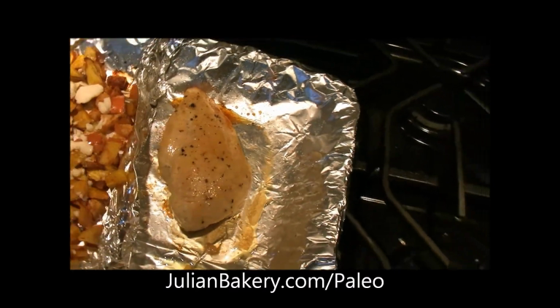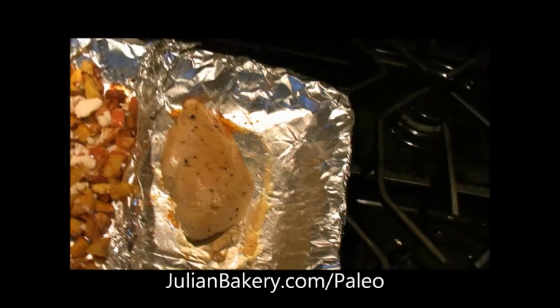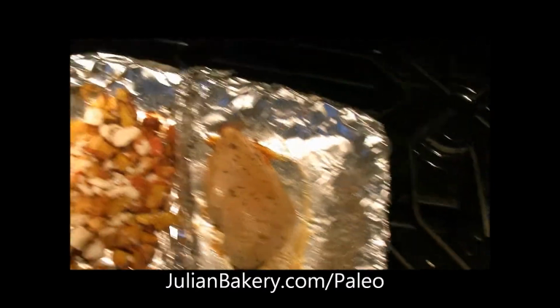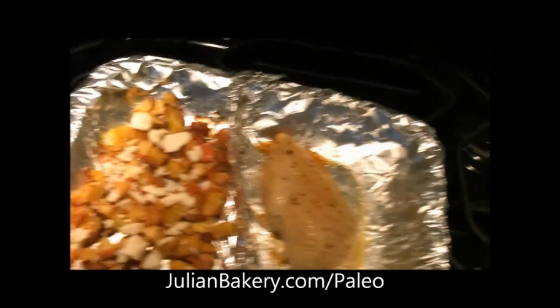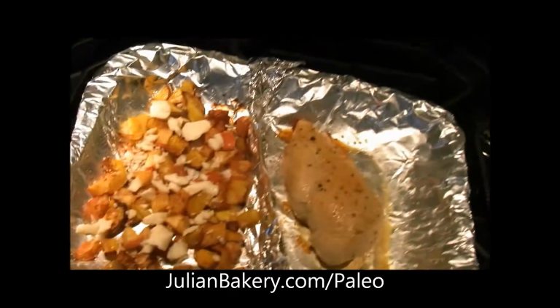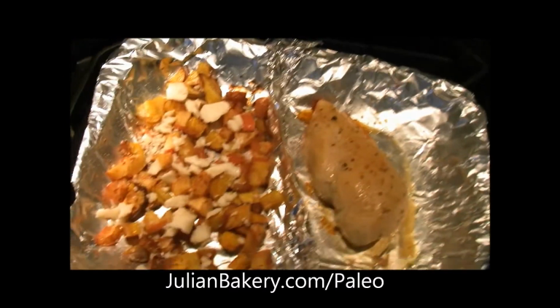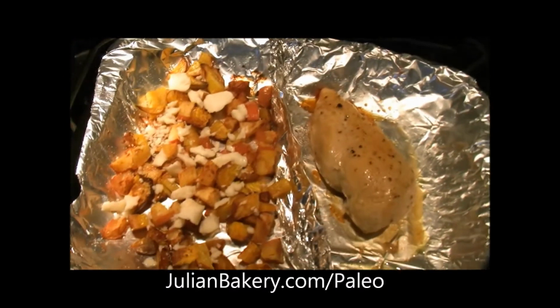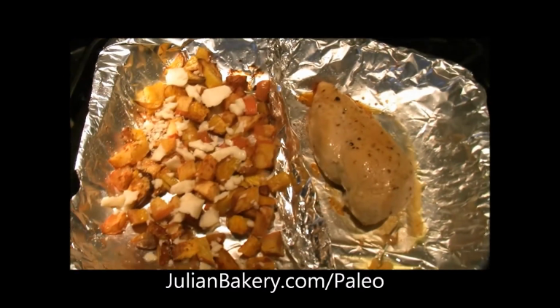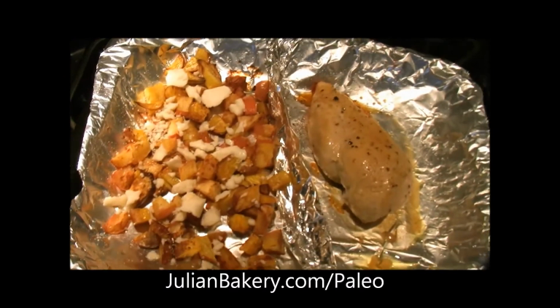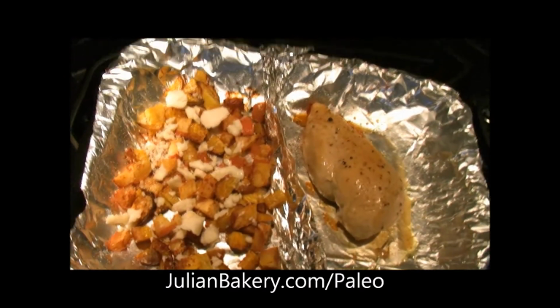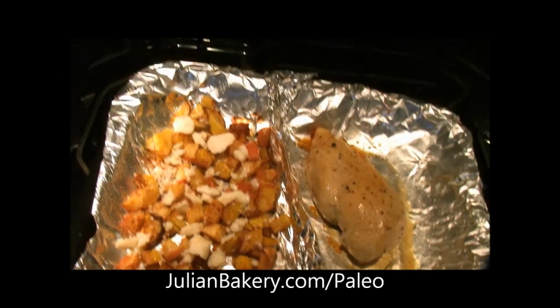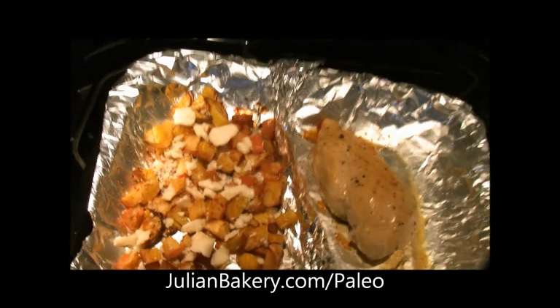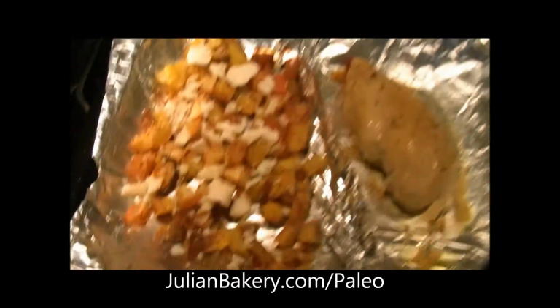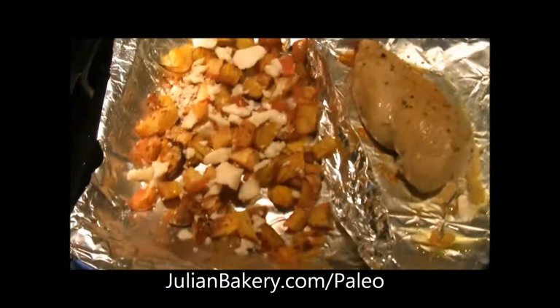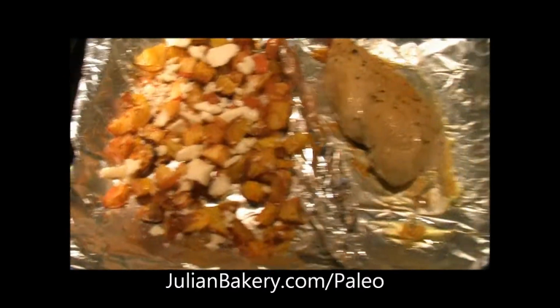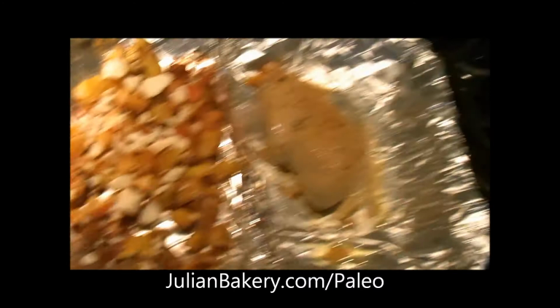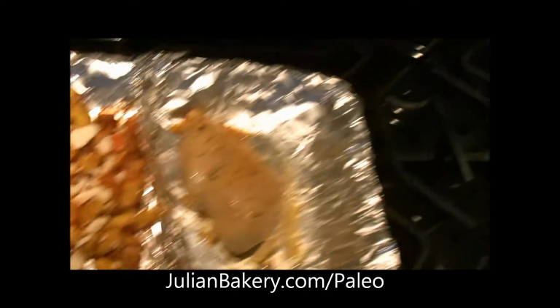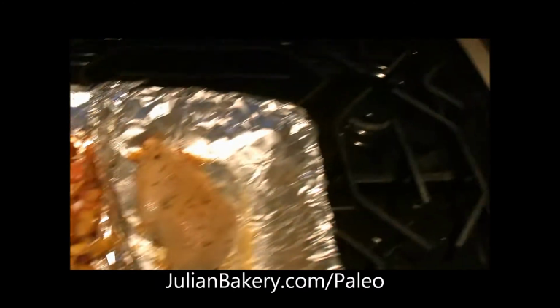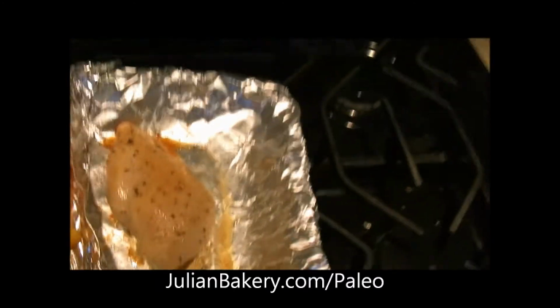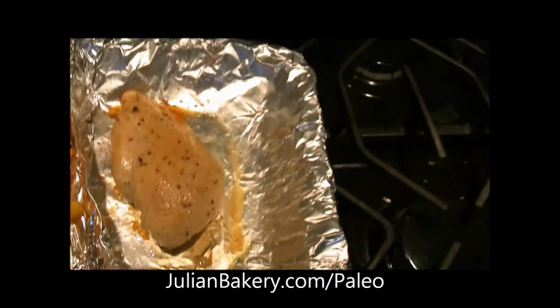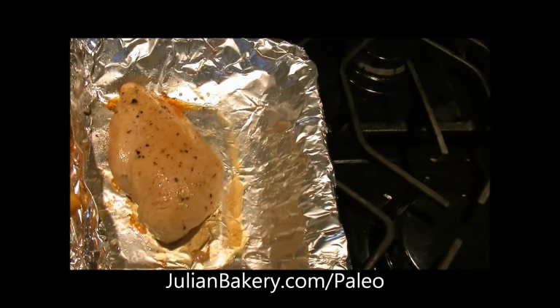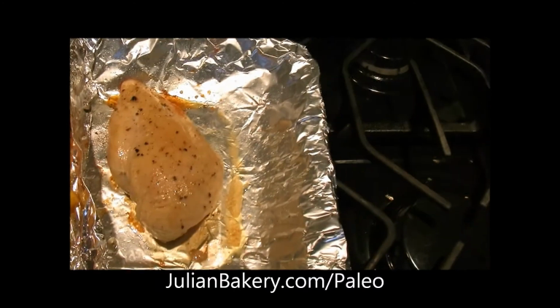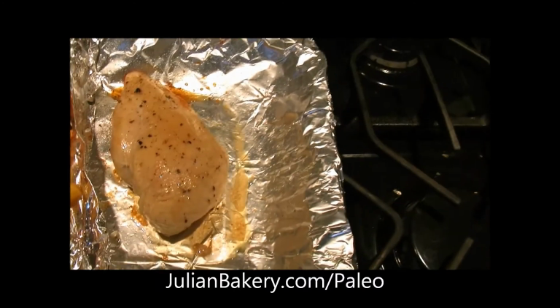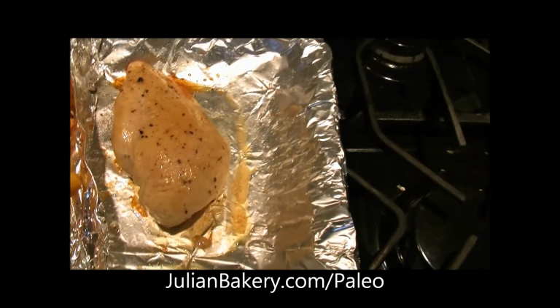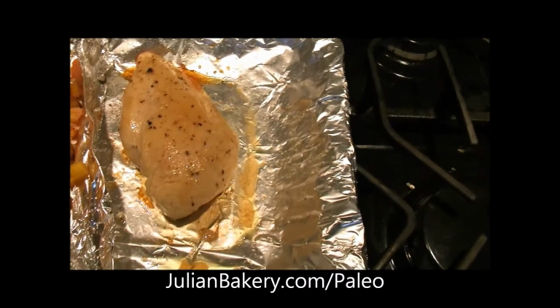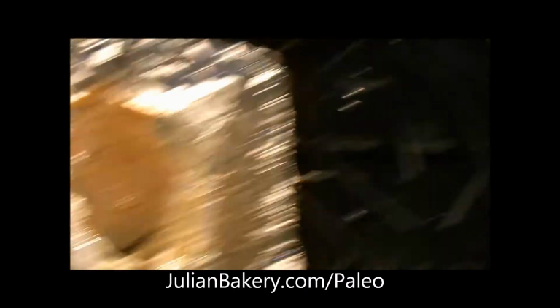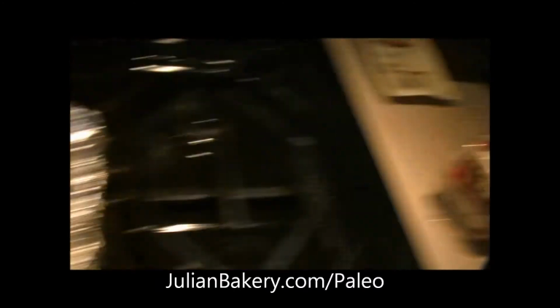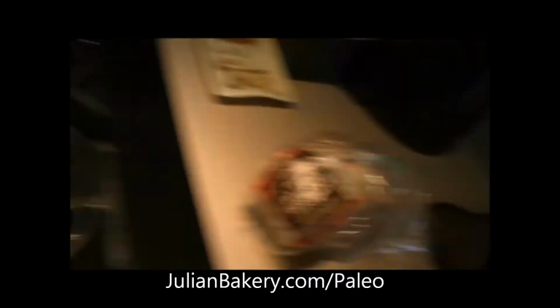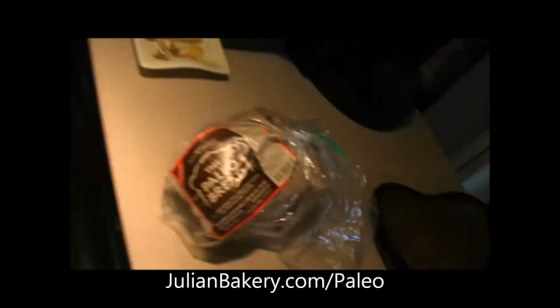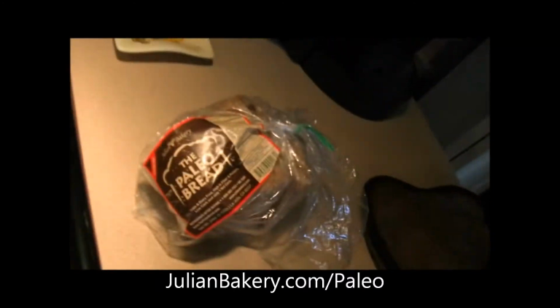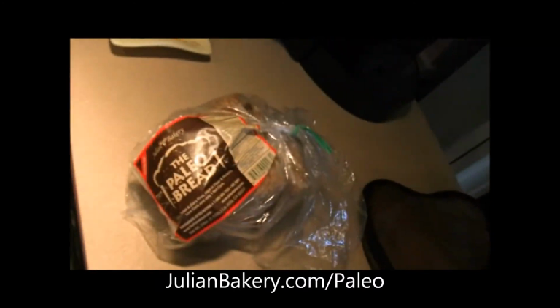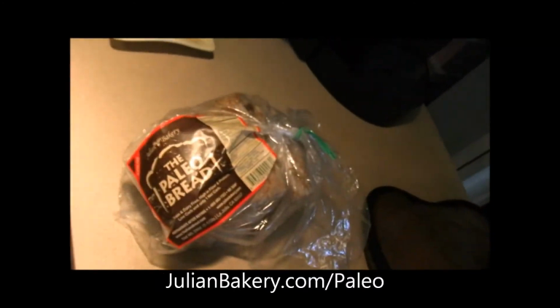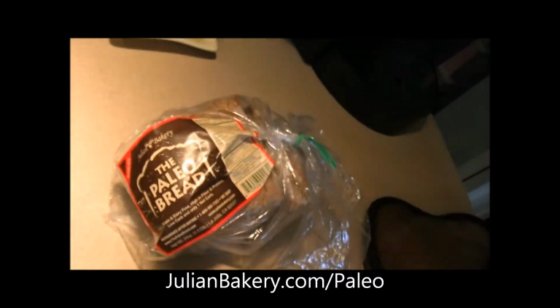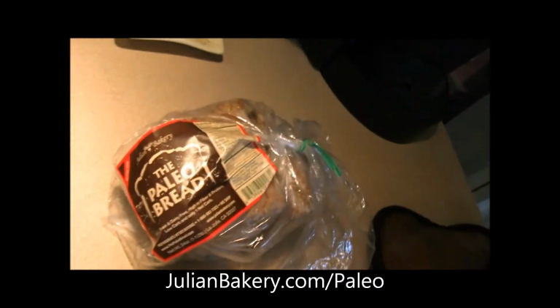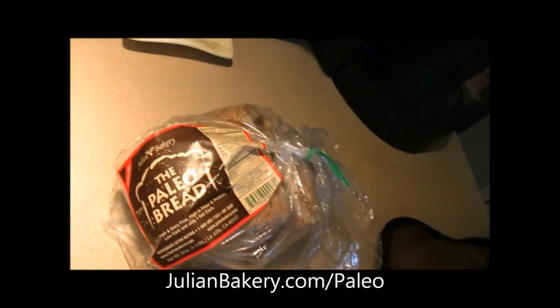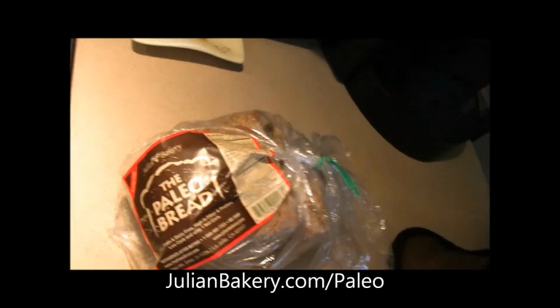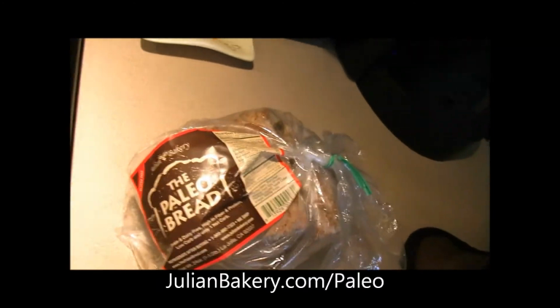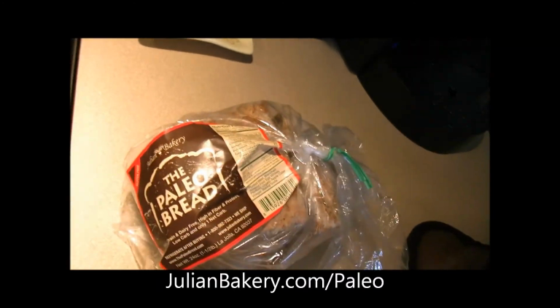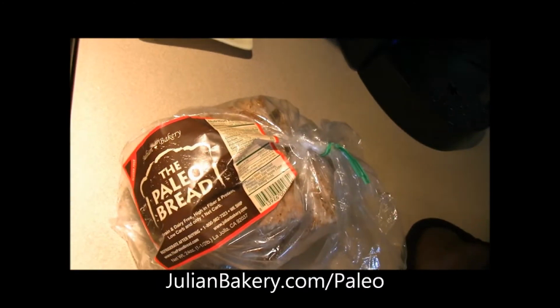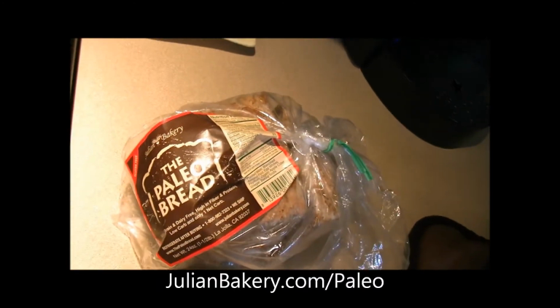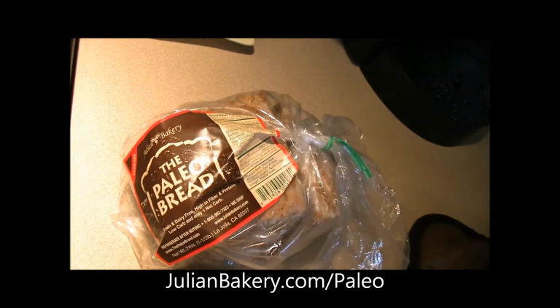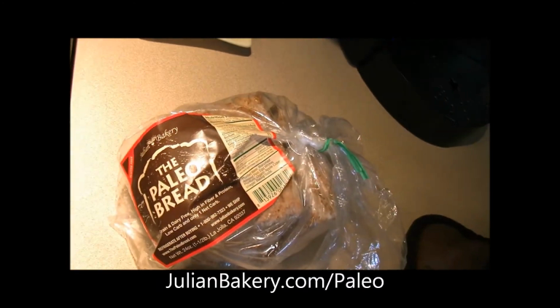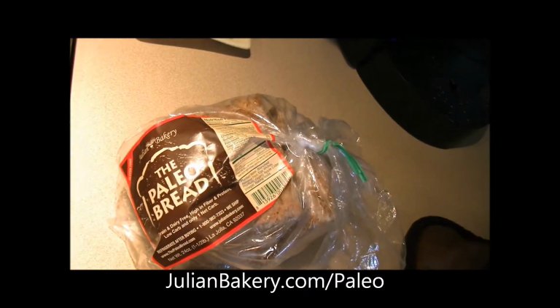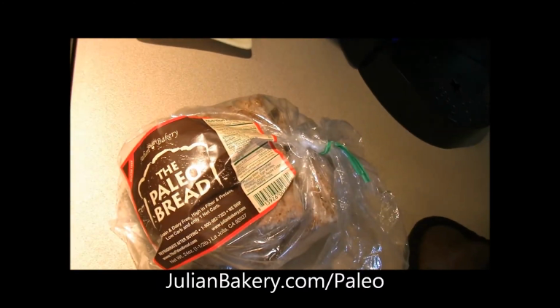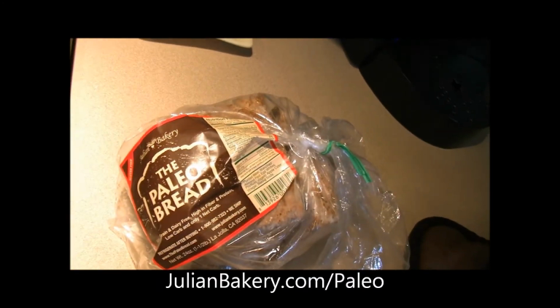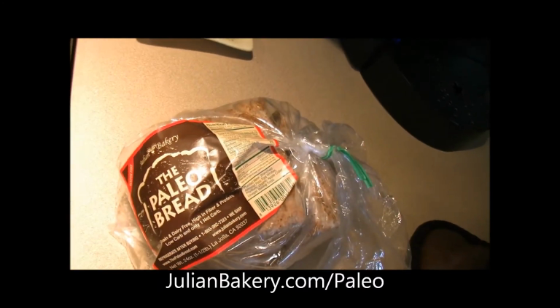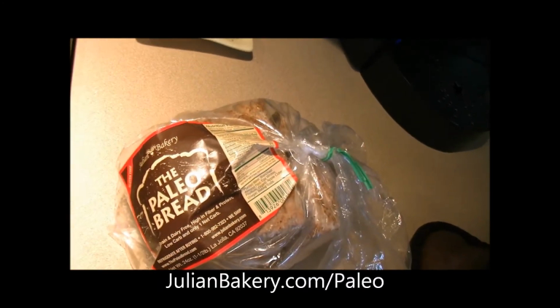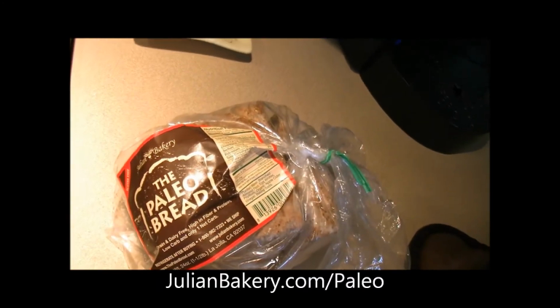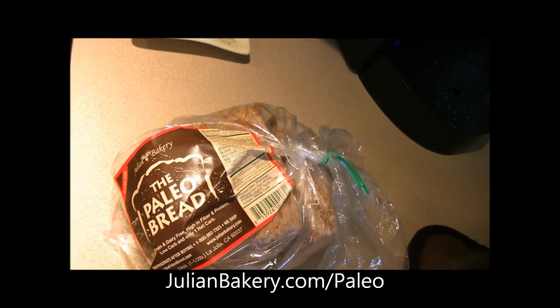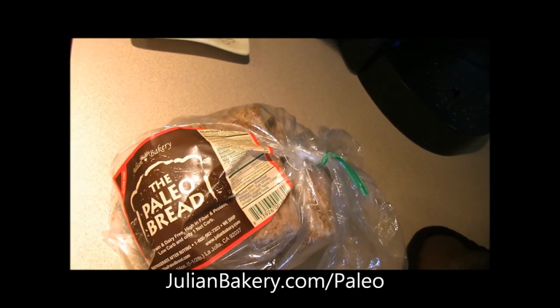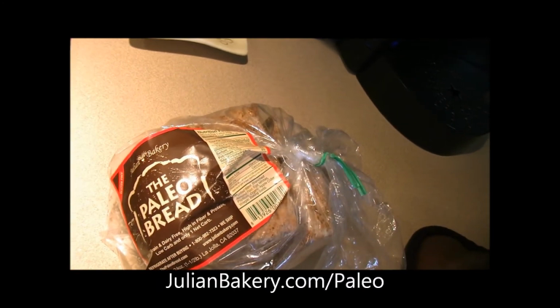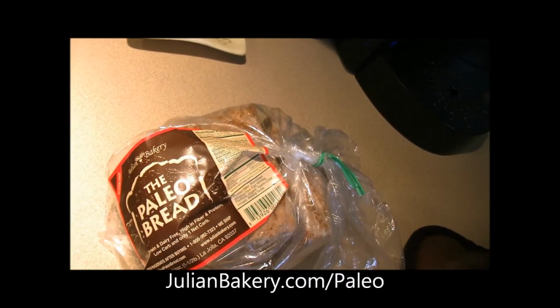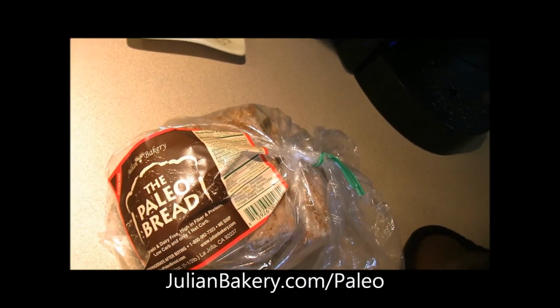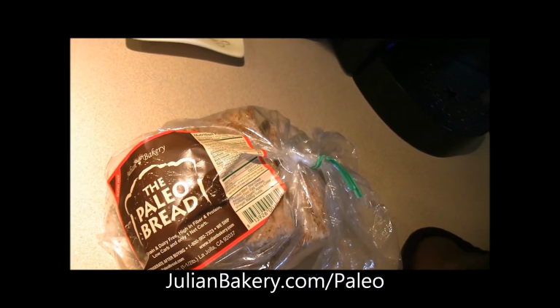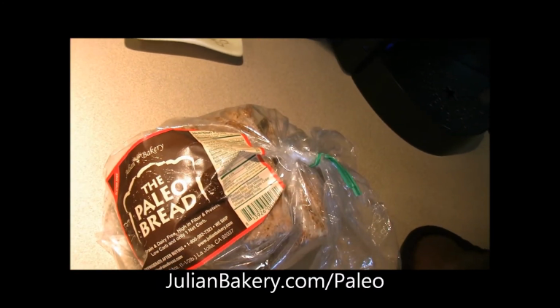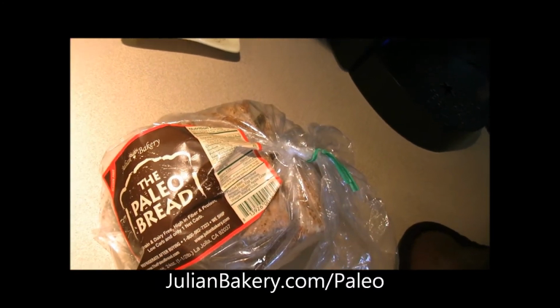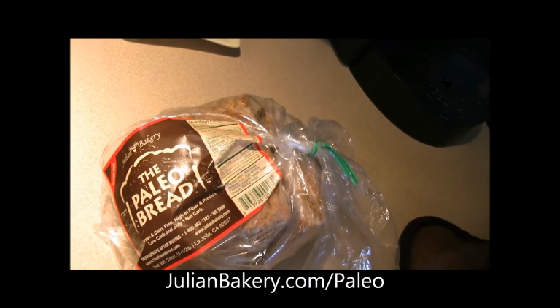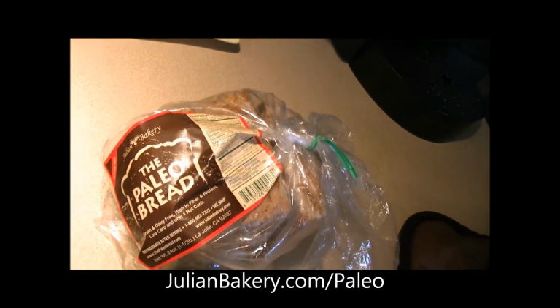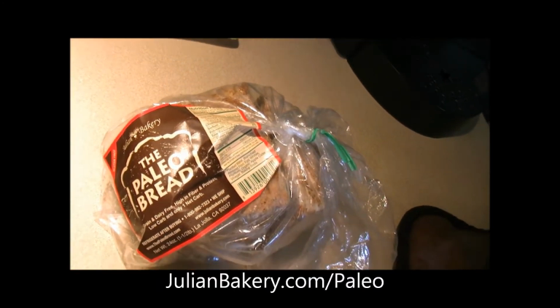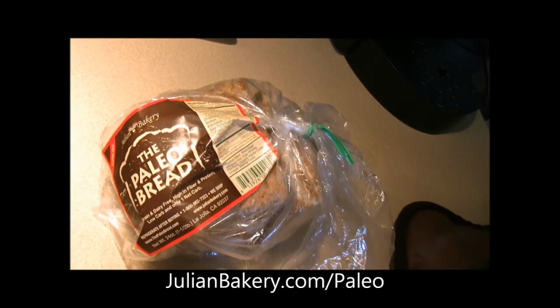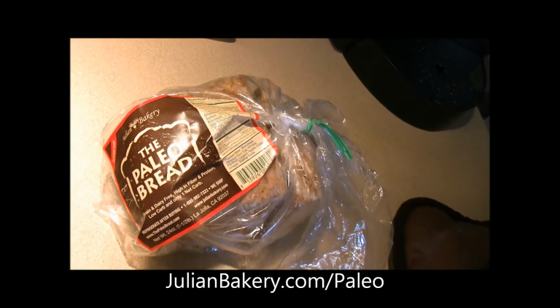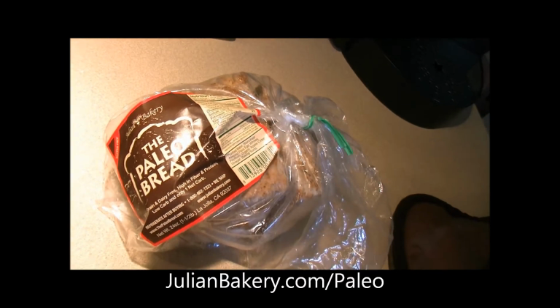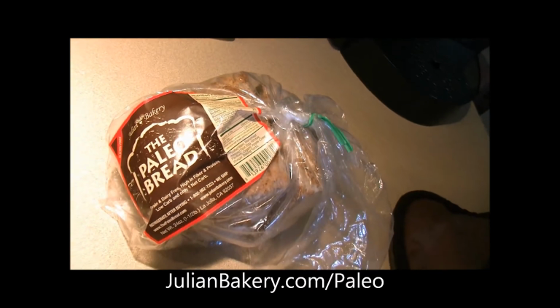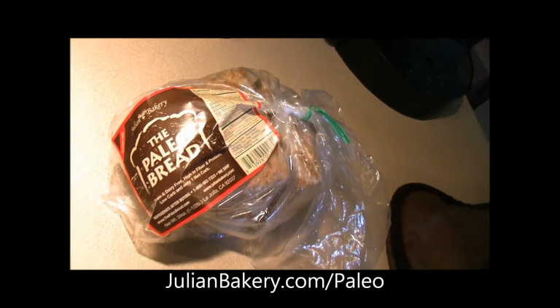So coconut manna on there, butter on there, and we'll finish this up really shortly.